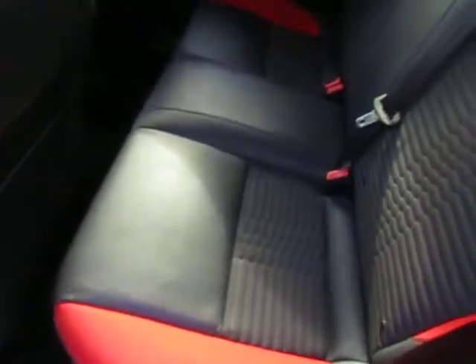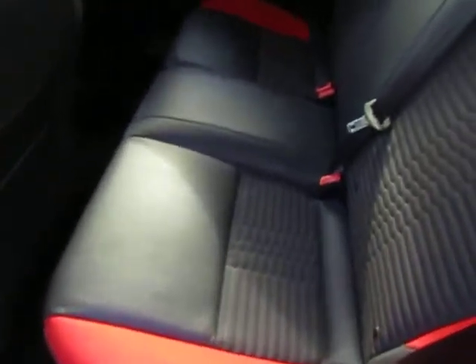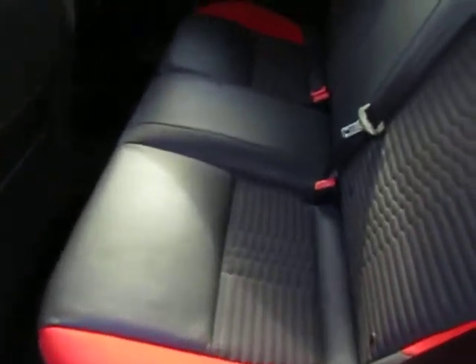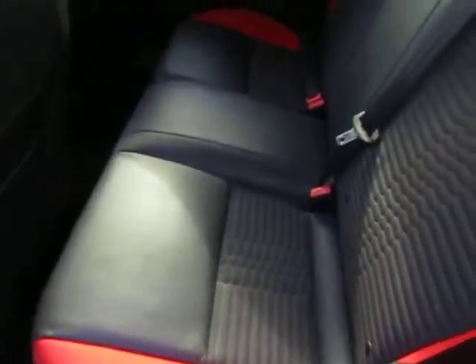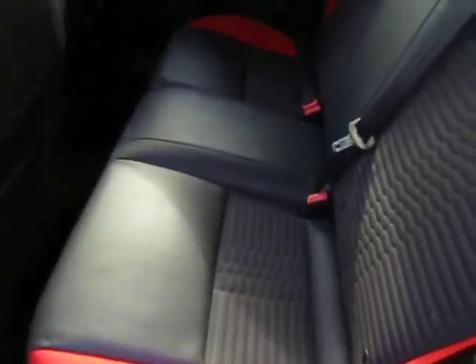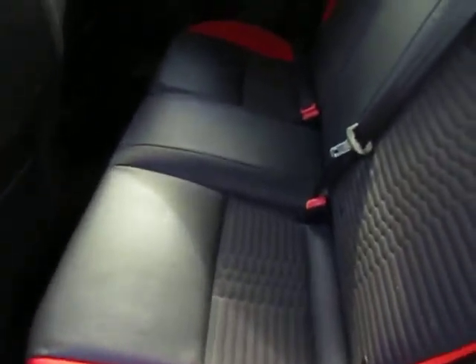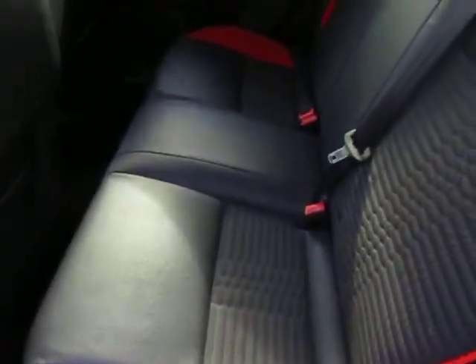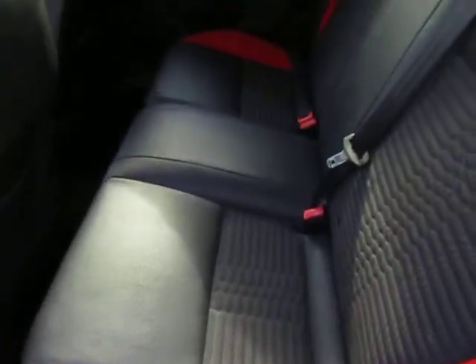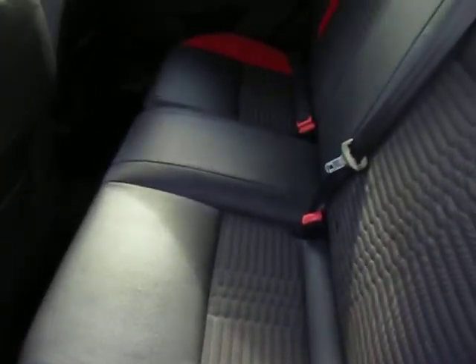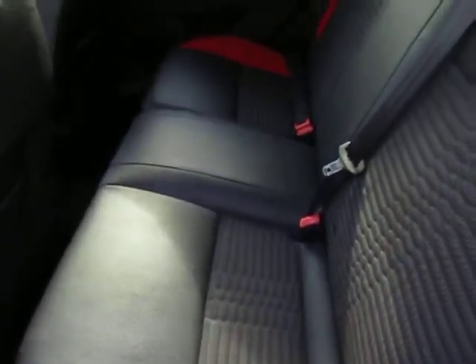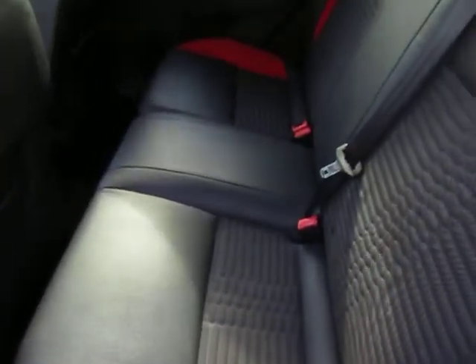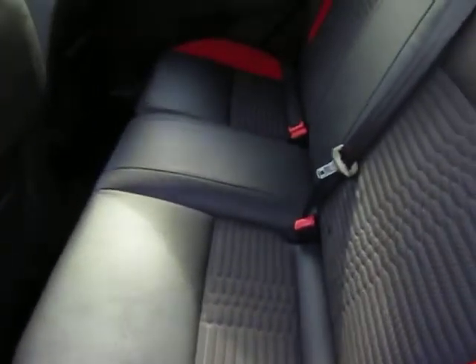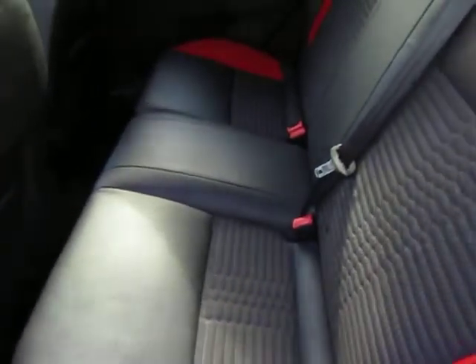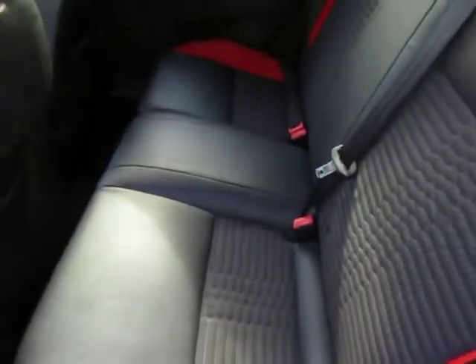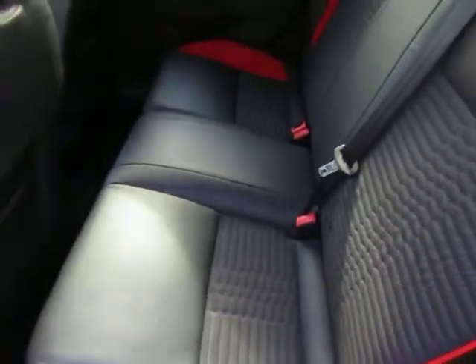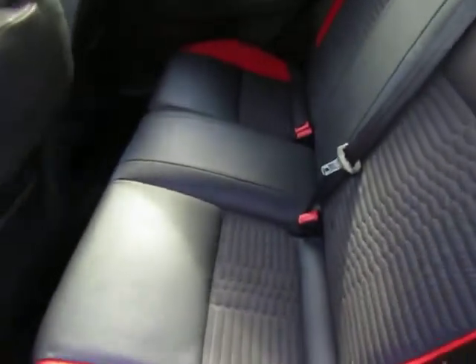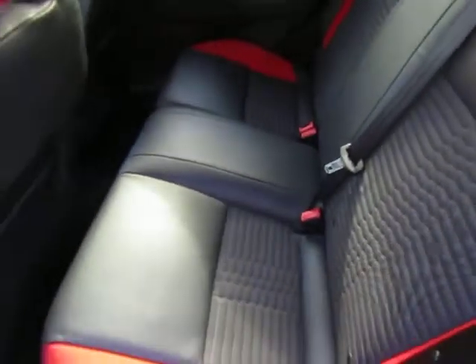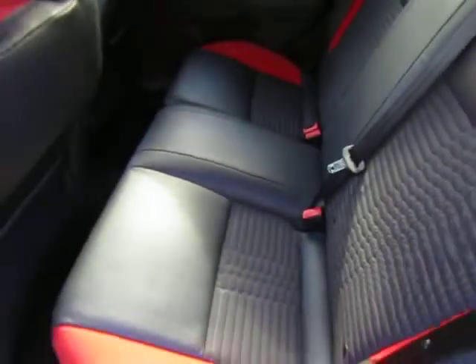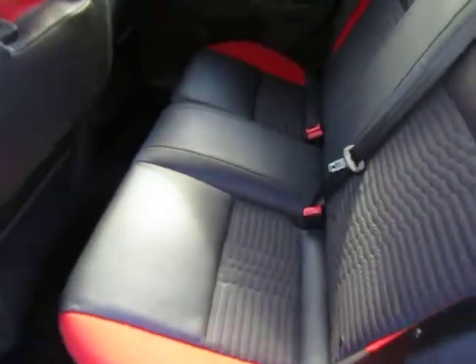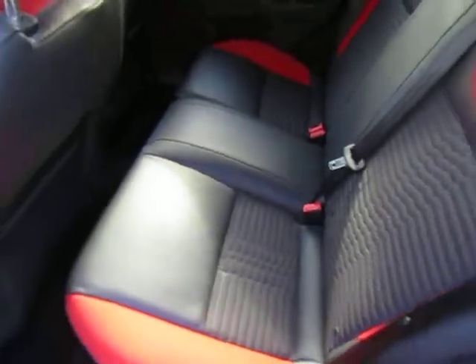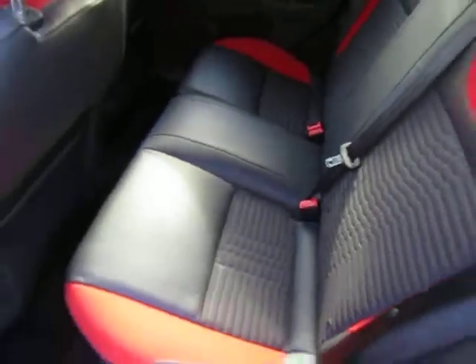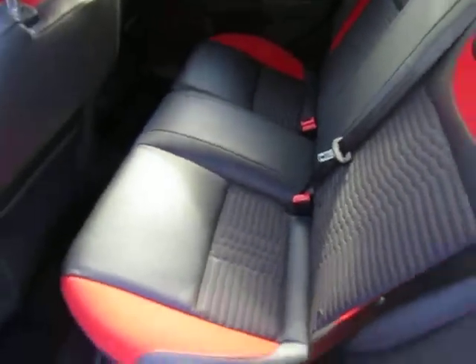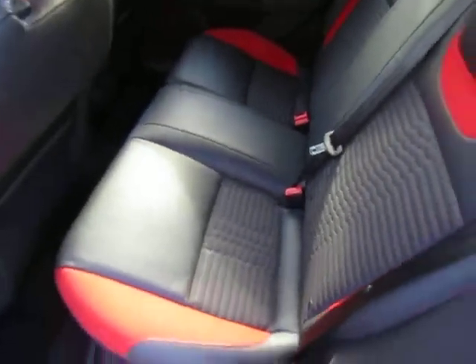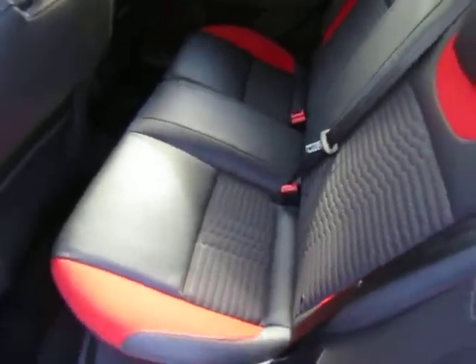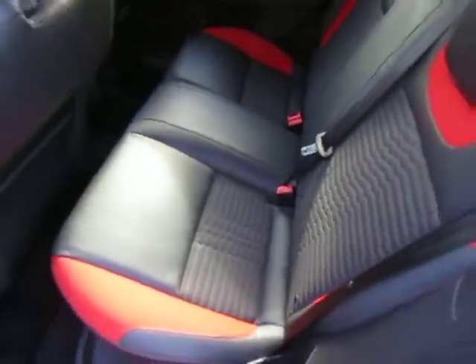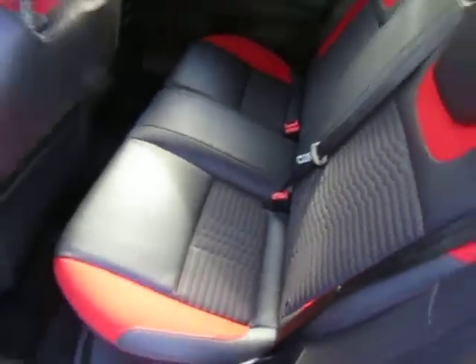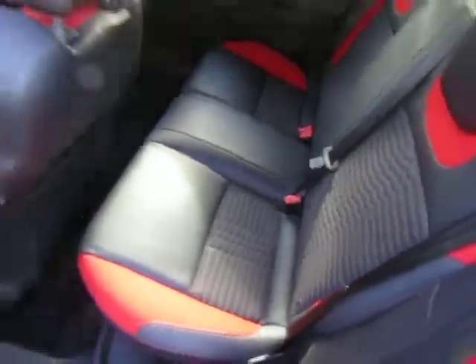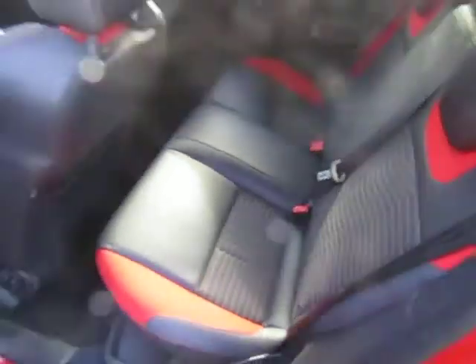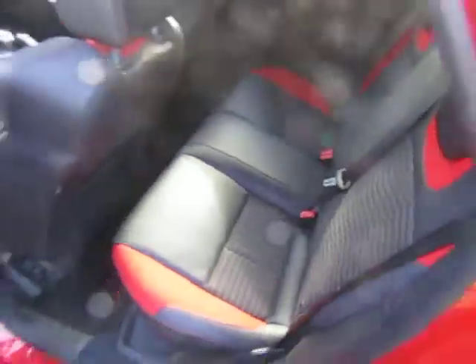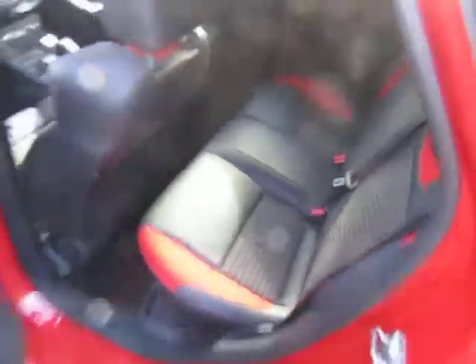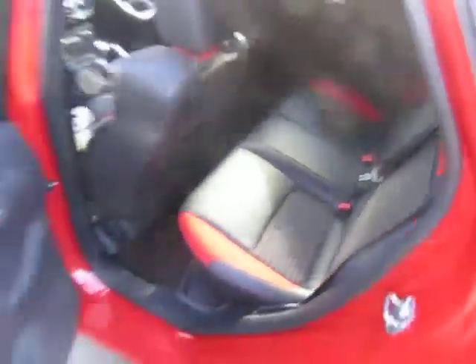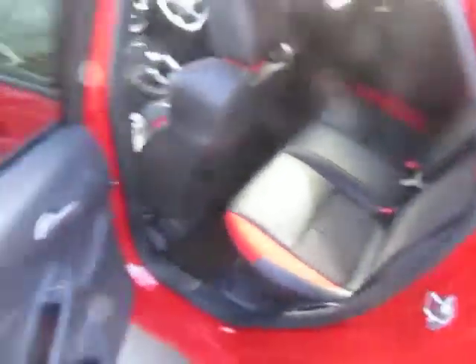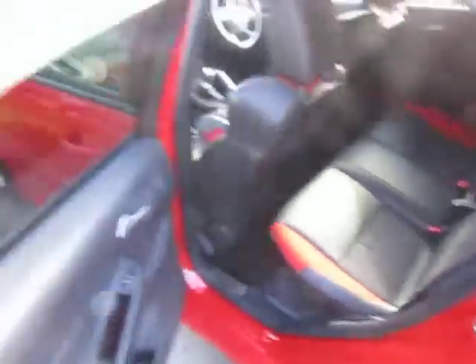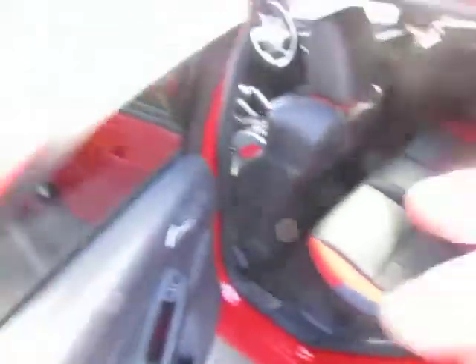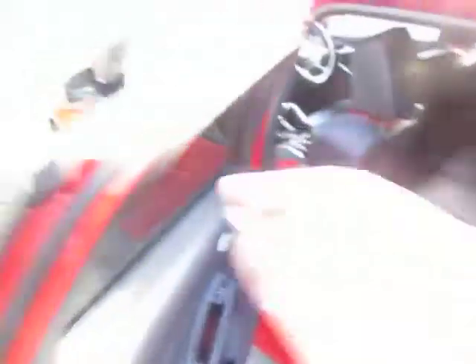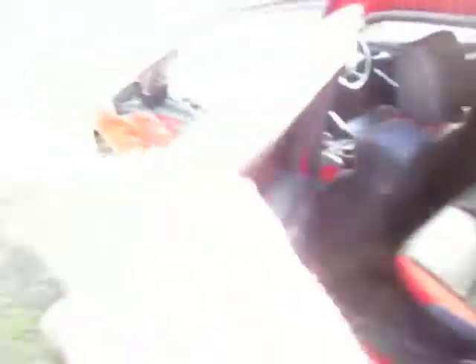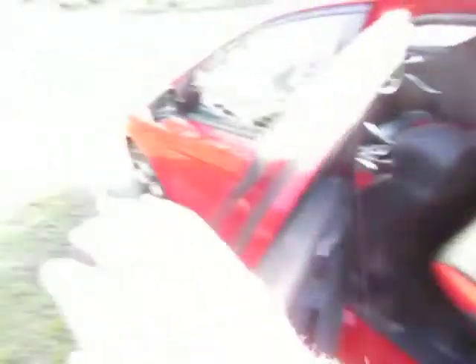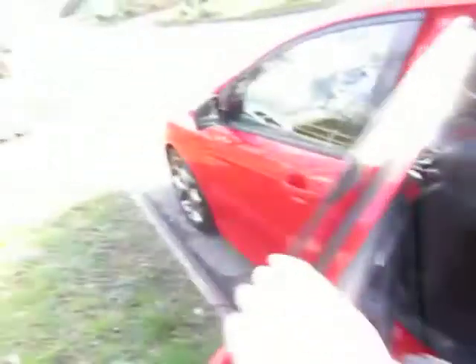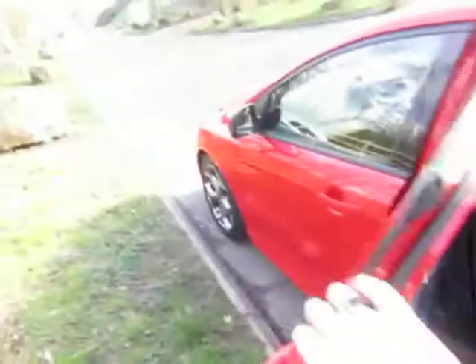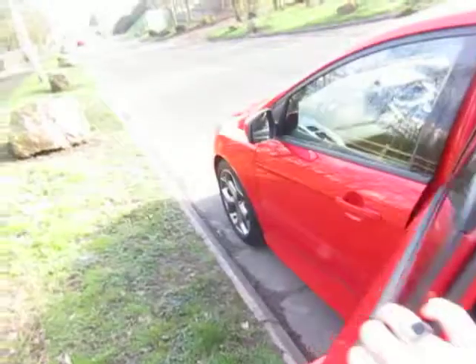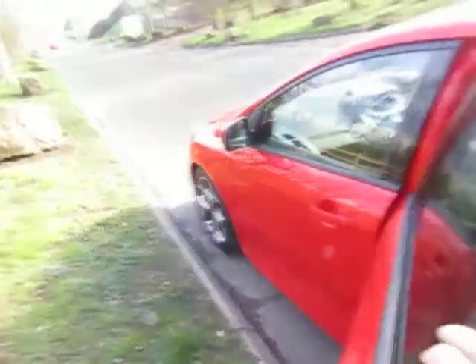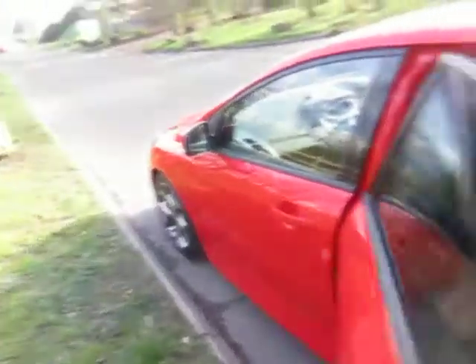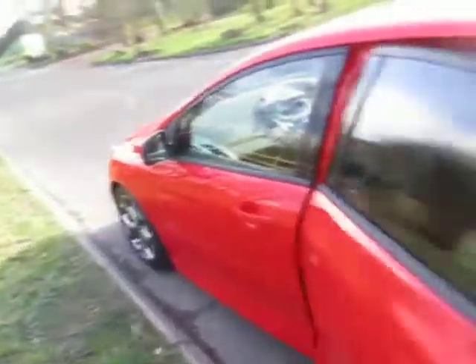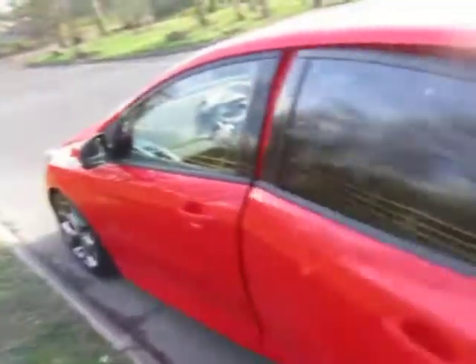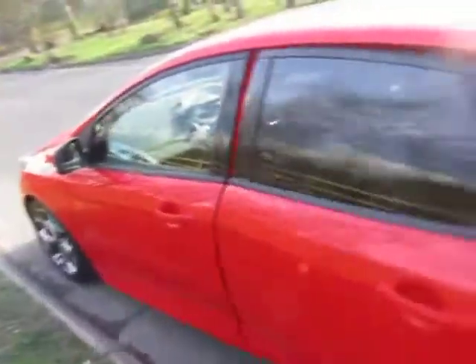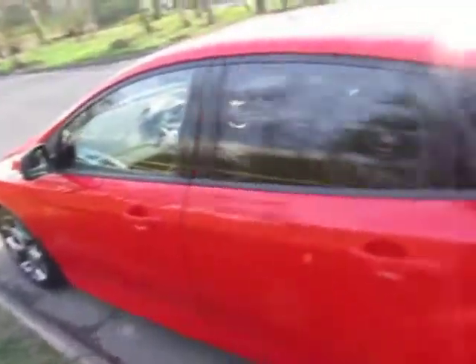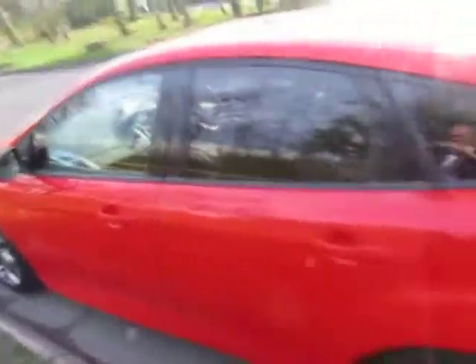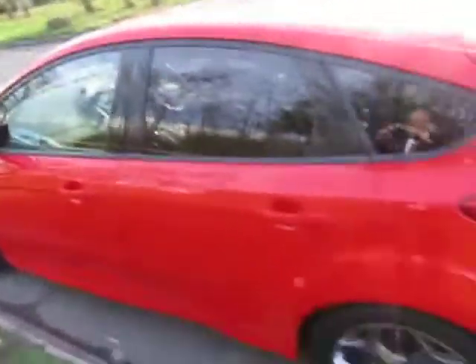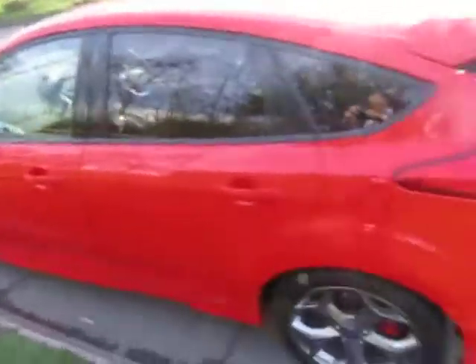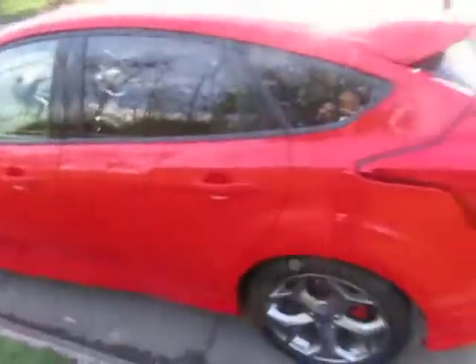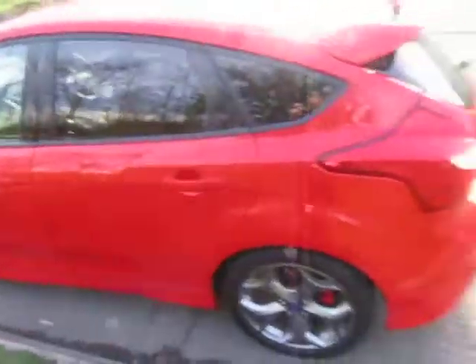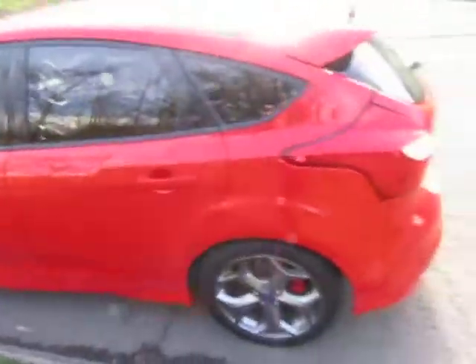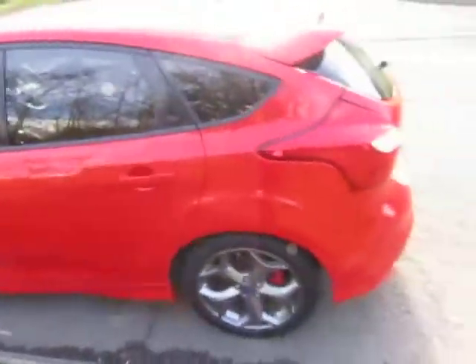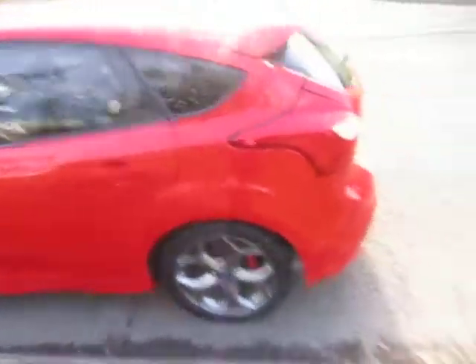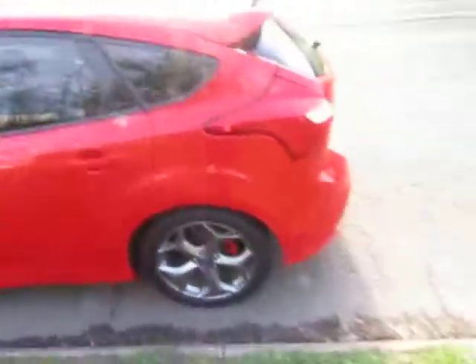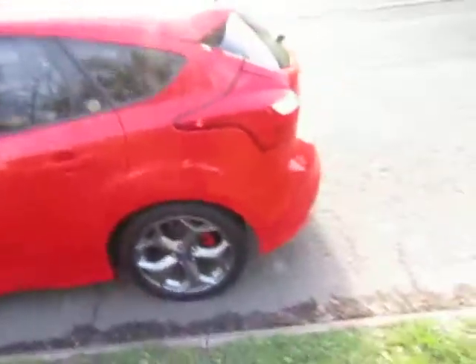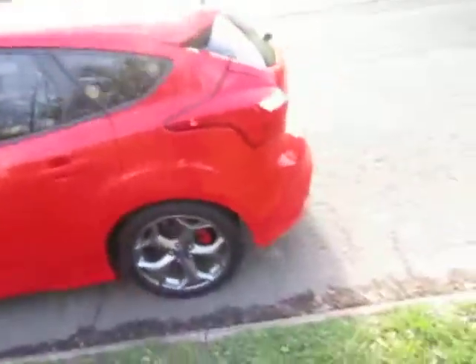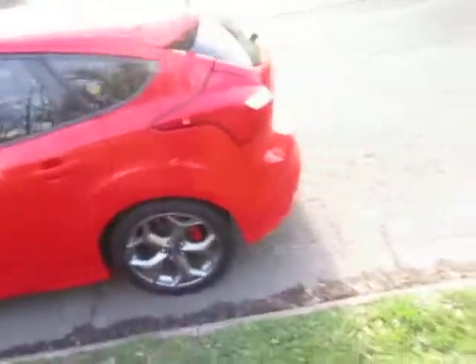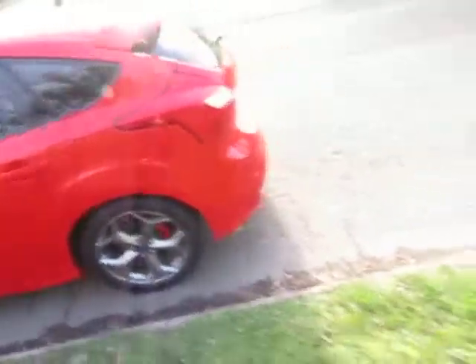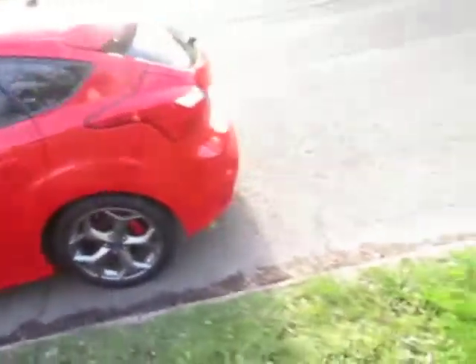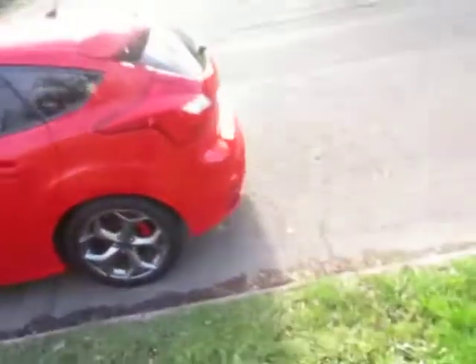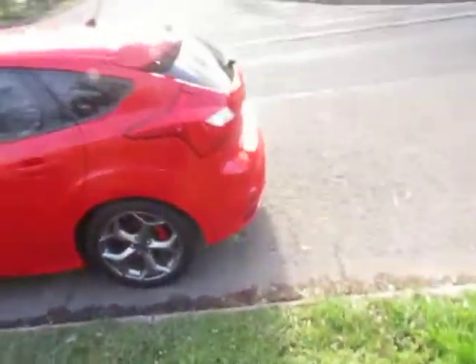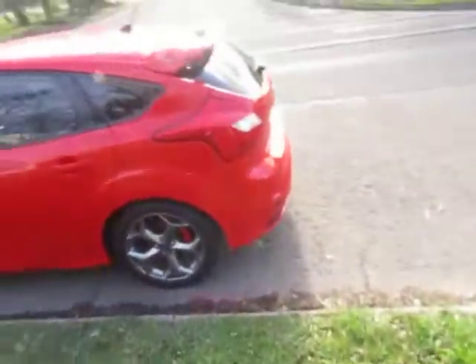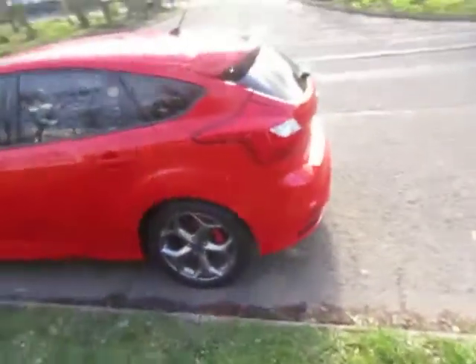Two-tone interior, black and red, which contrasts nicely with the red paintwork.